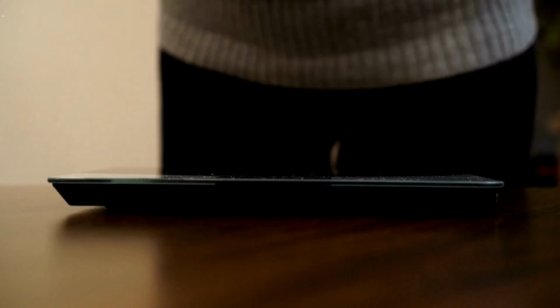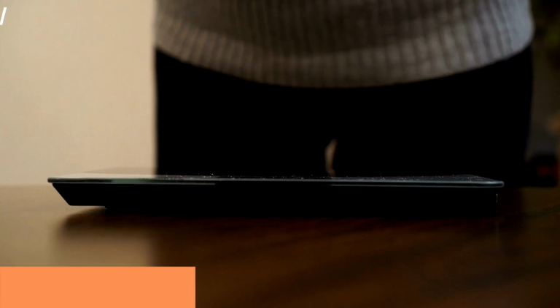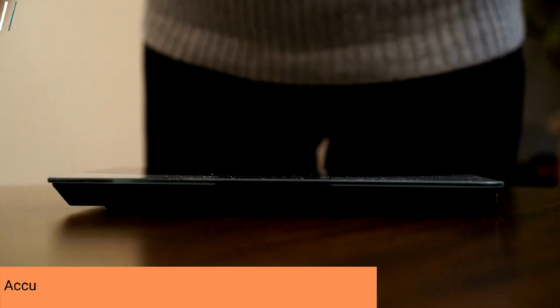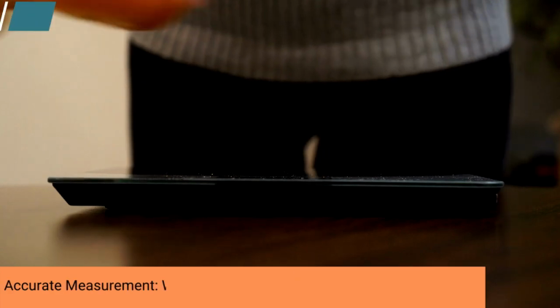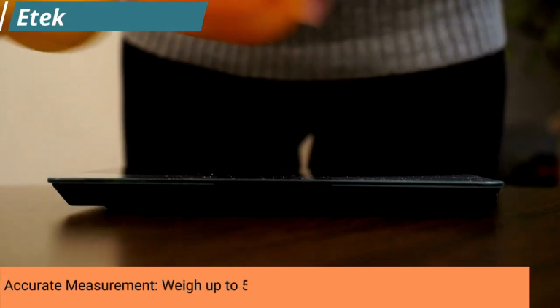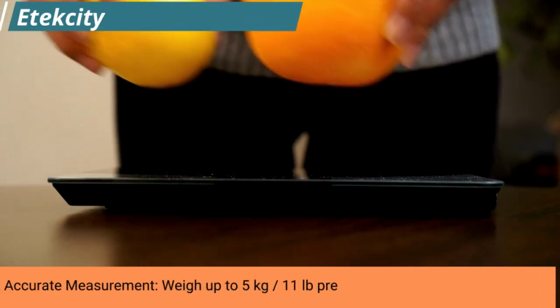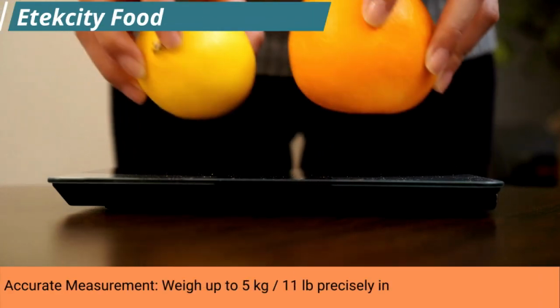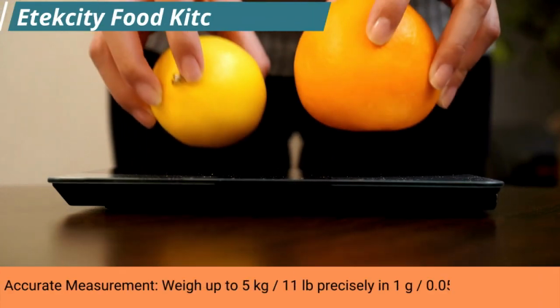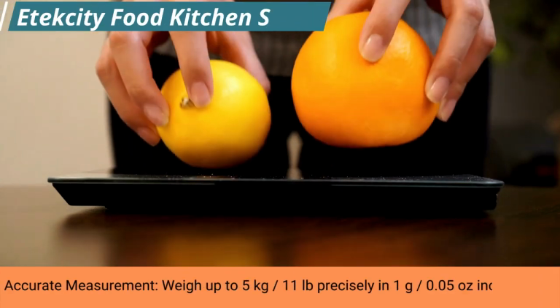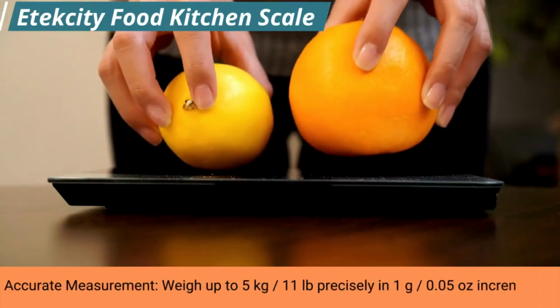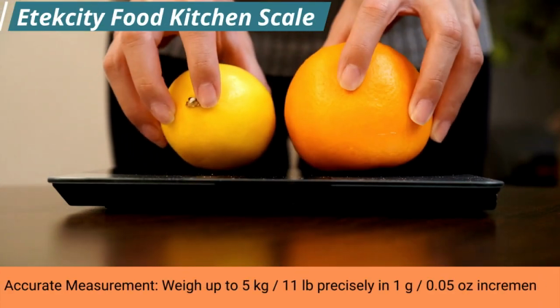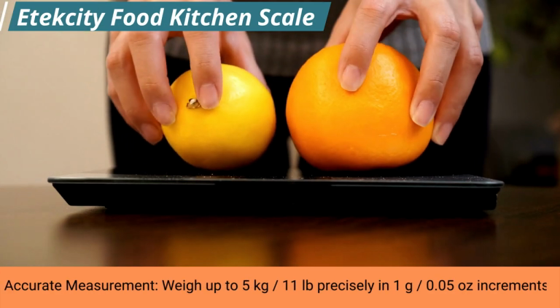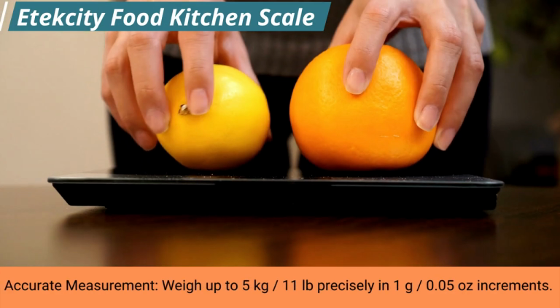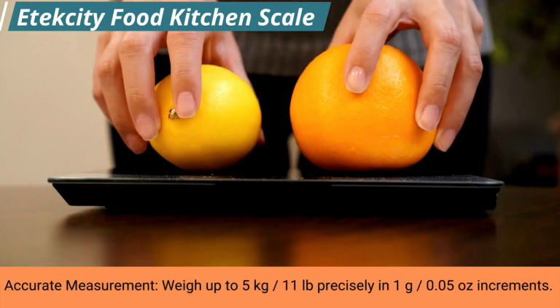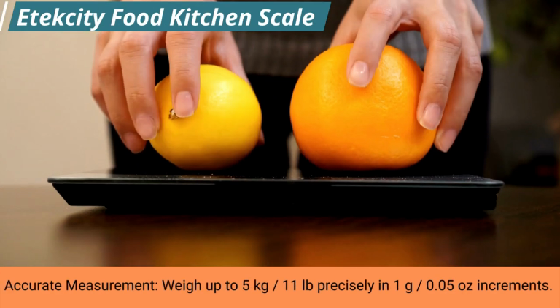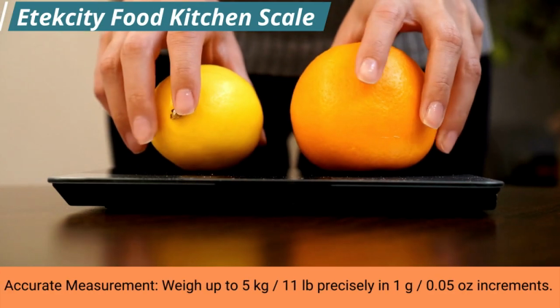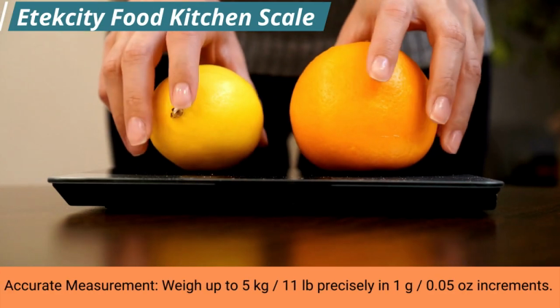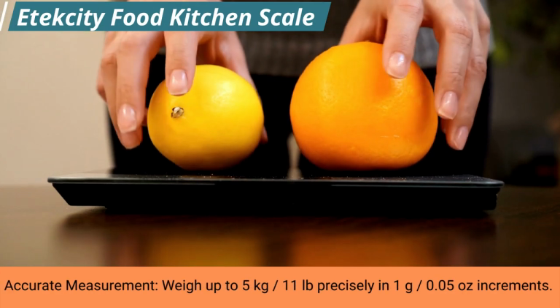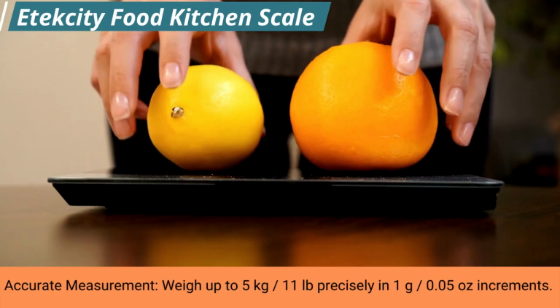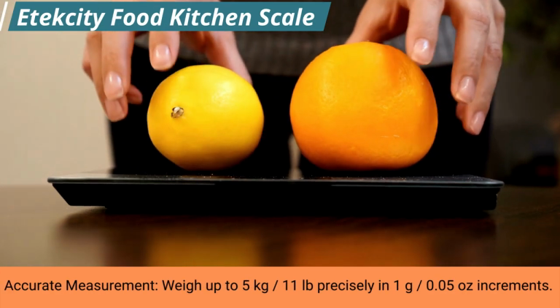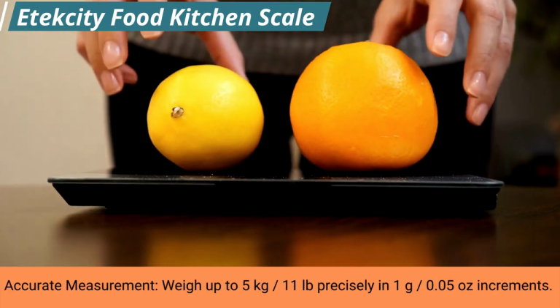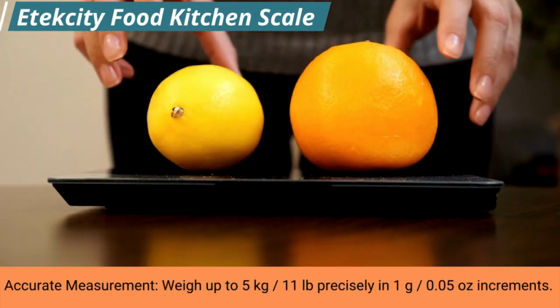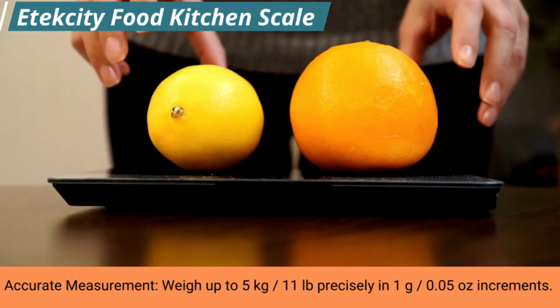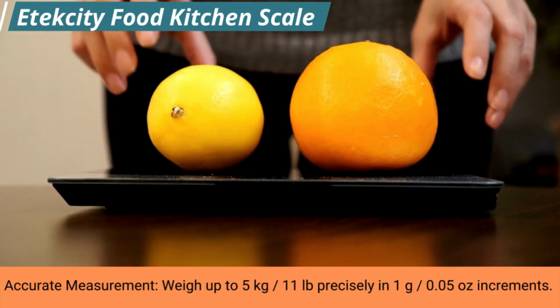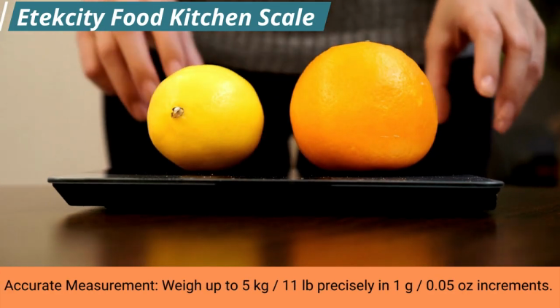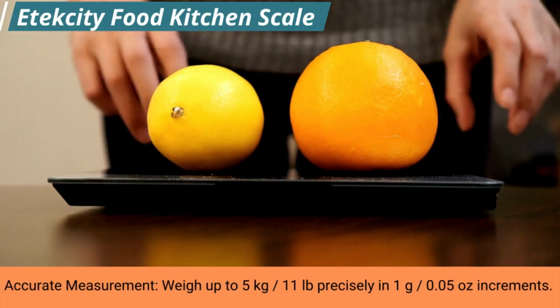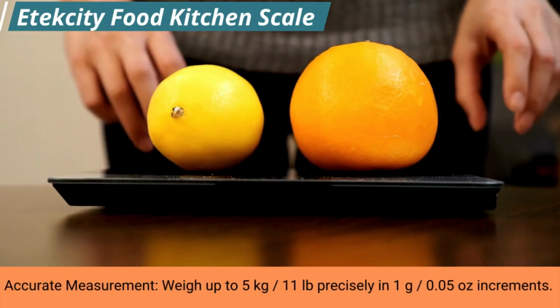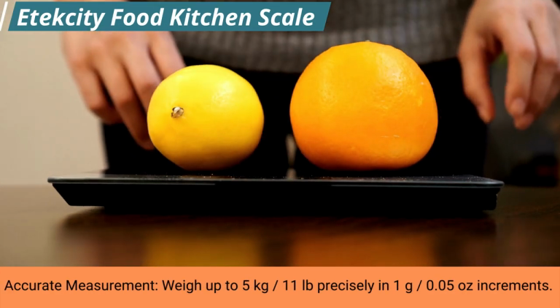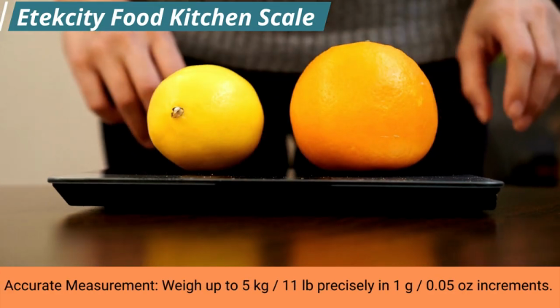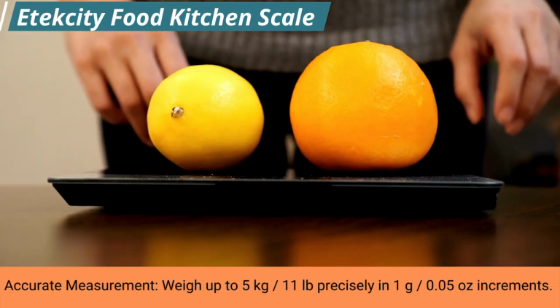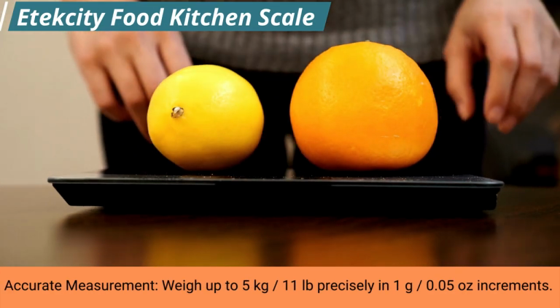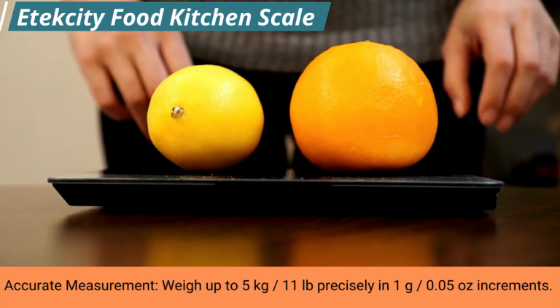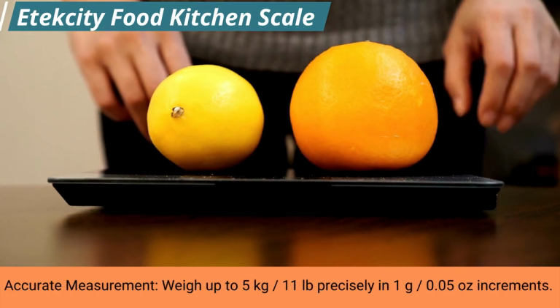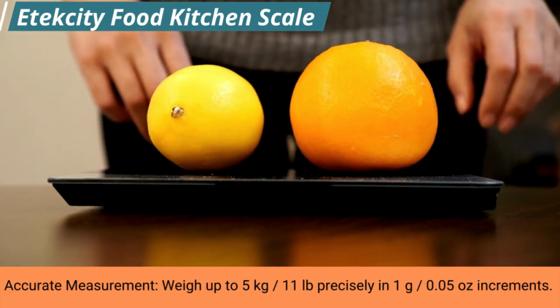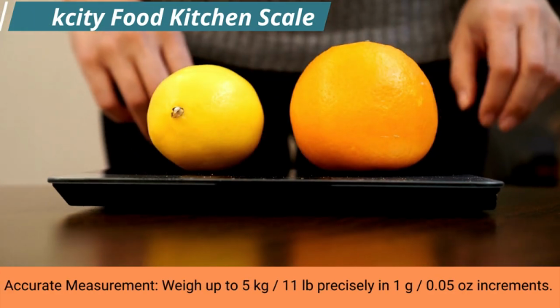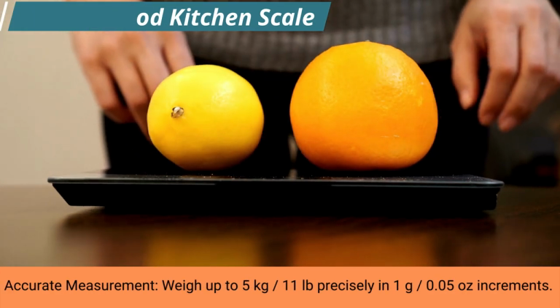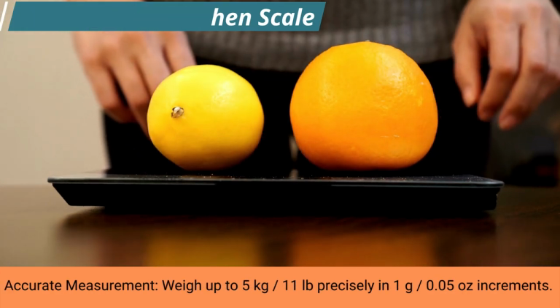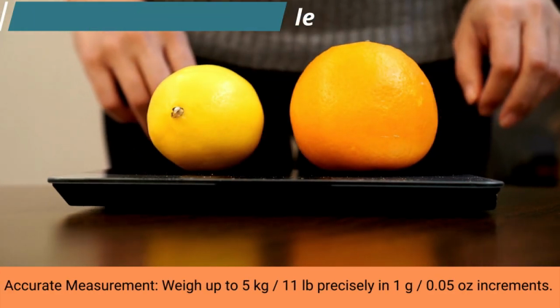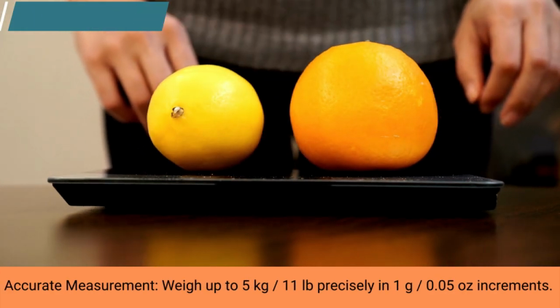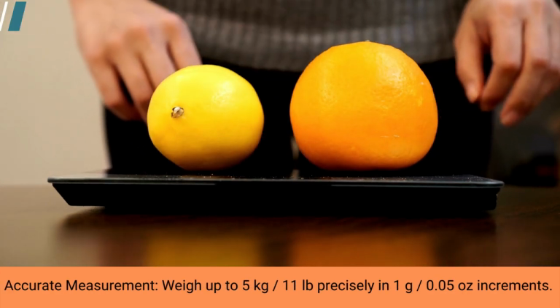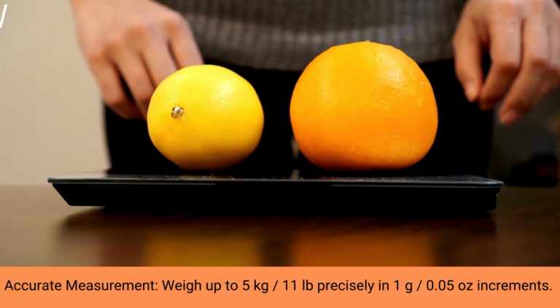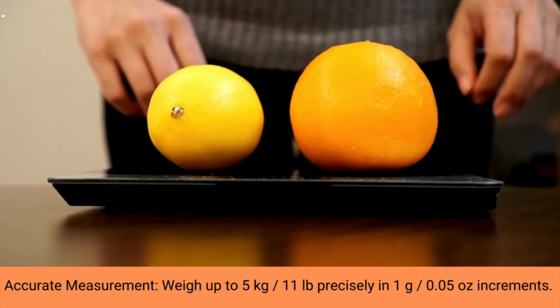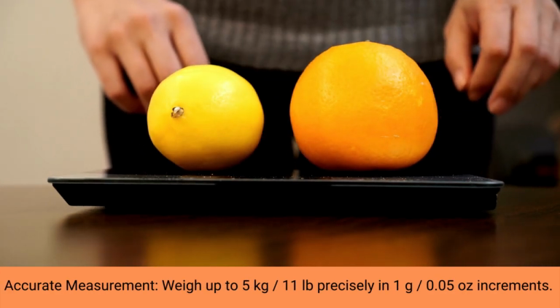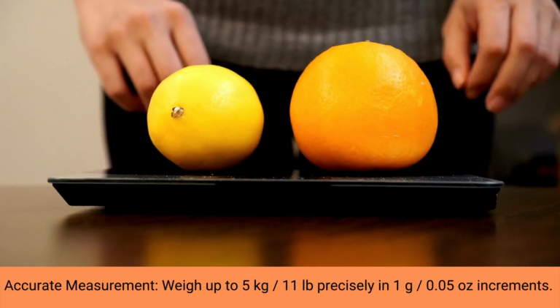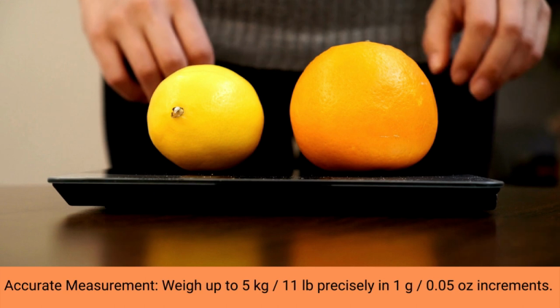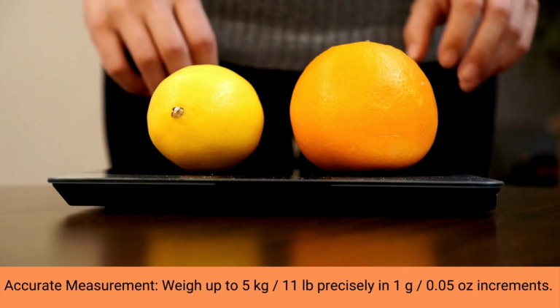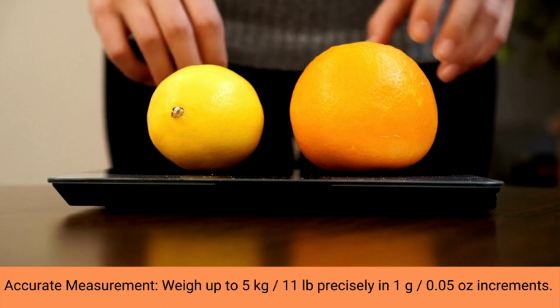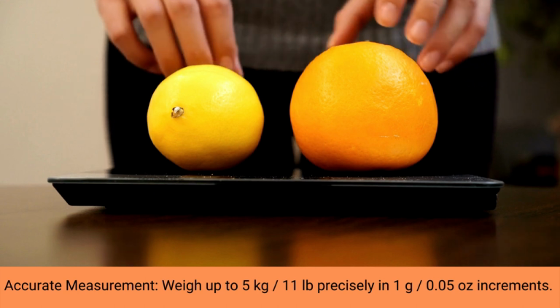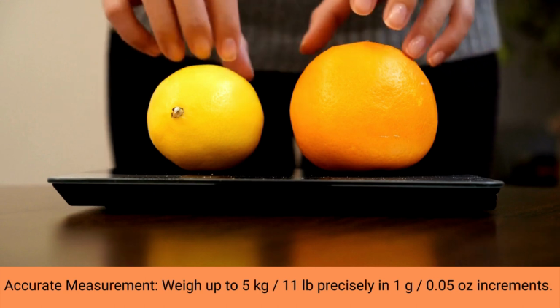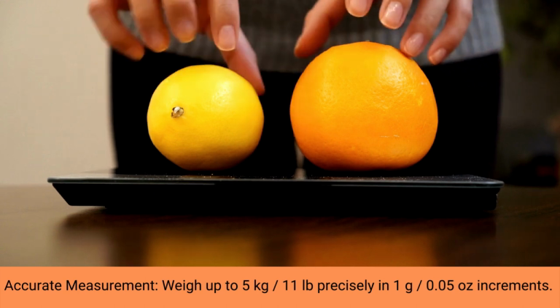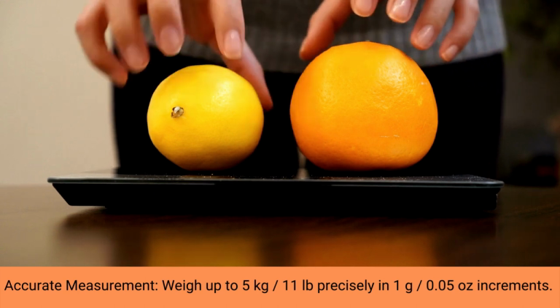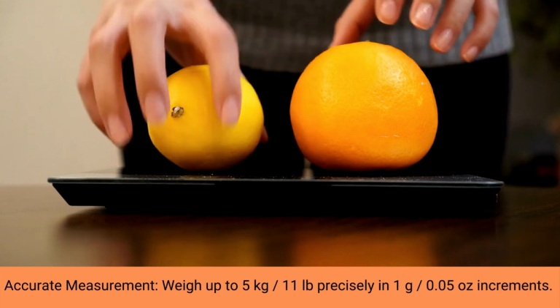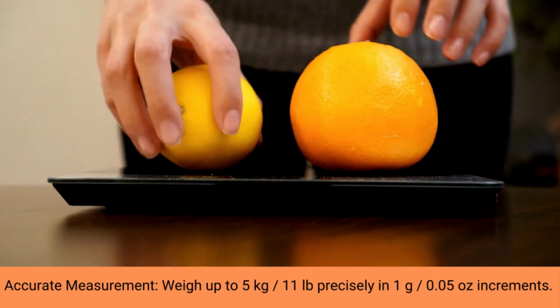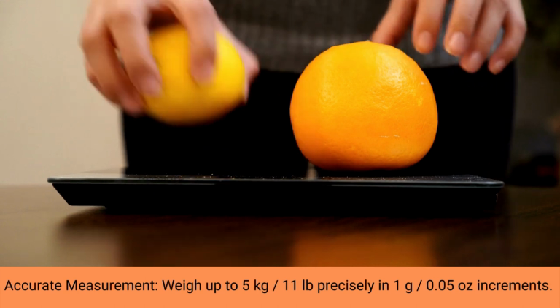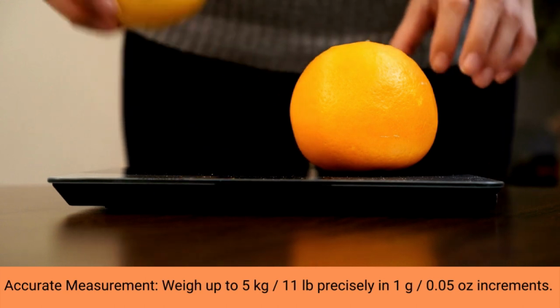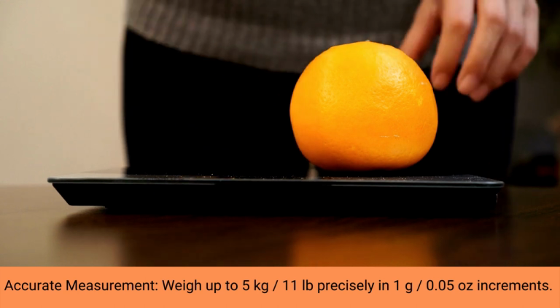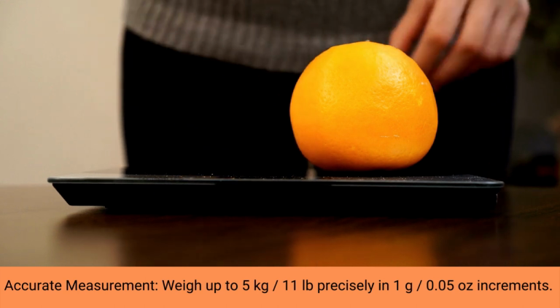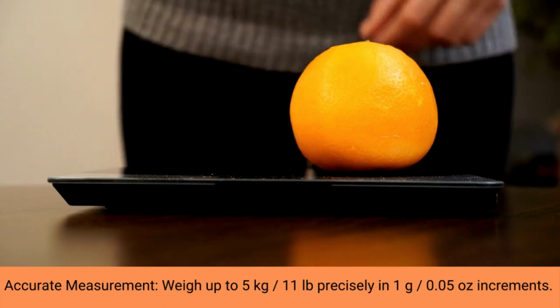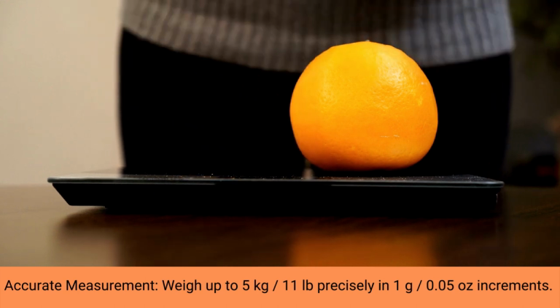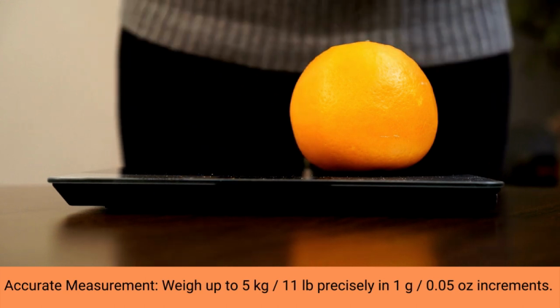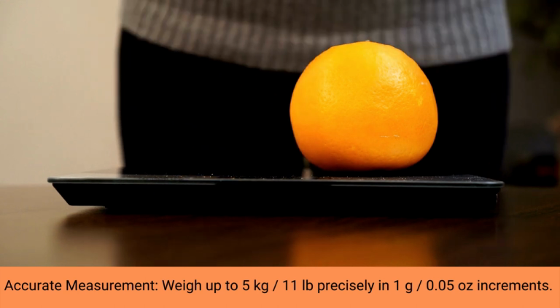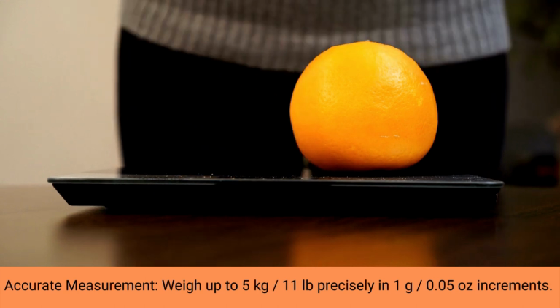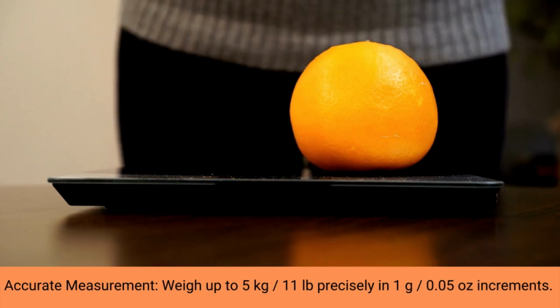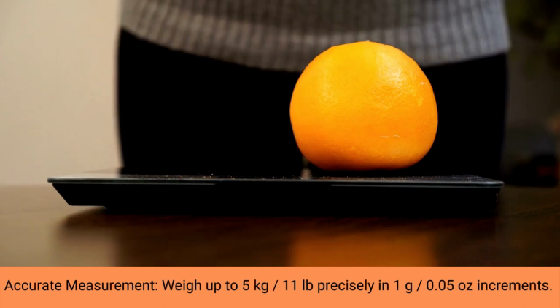This E-Tech City digital scale has endless uses for personal or commercial environments, great for homes, kitchens, offices, and more.